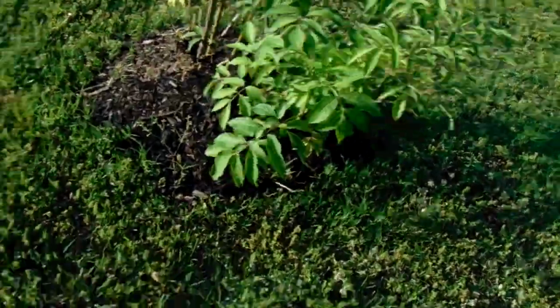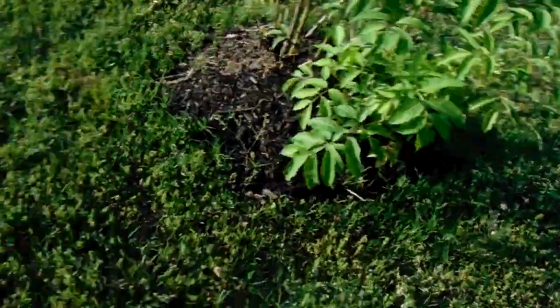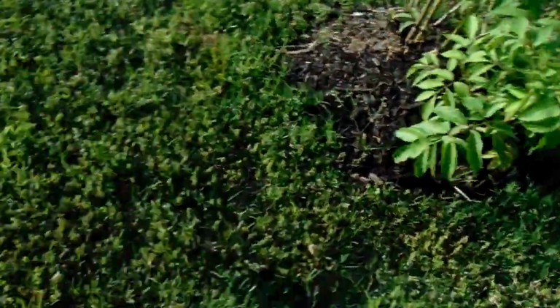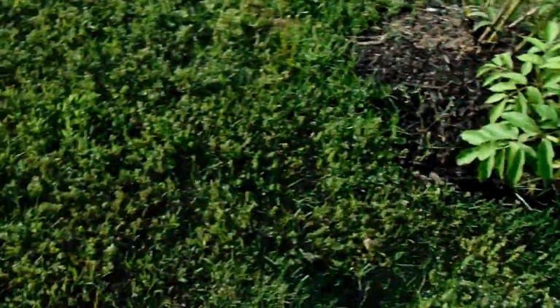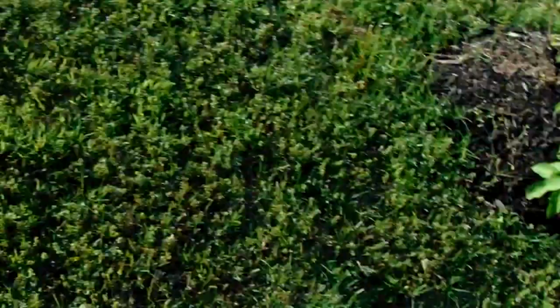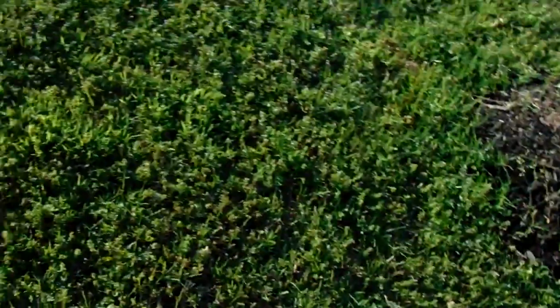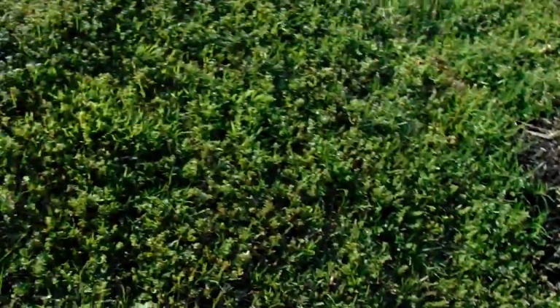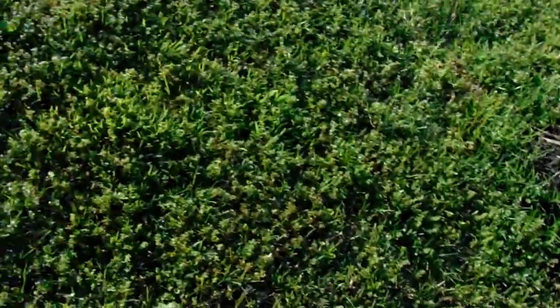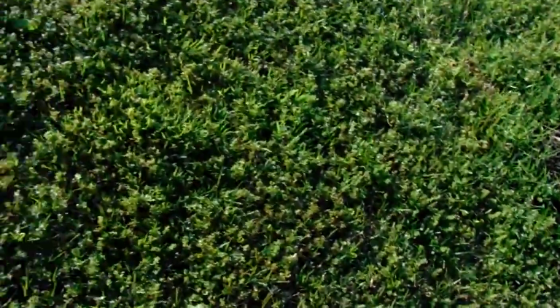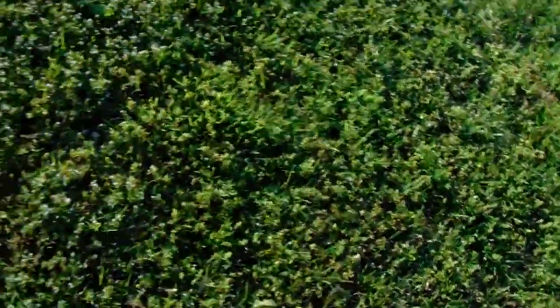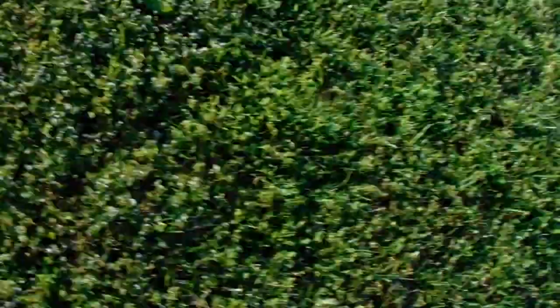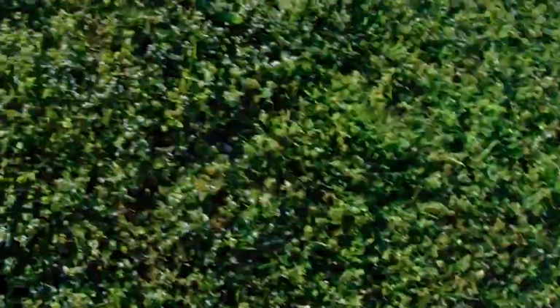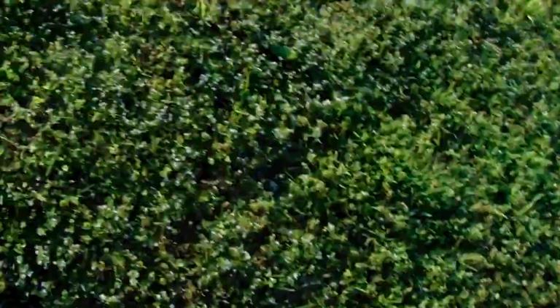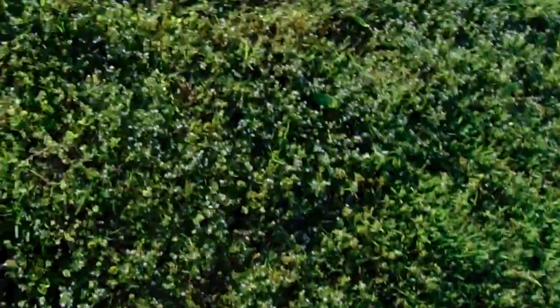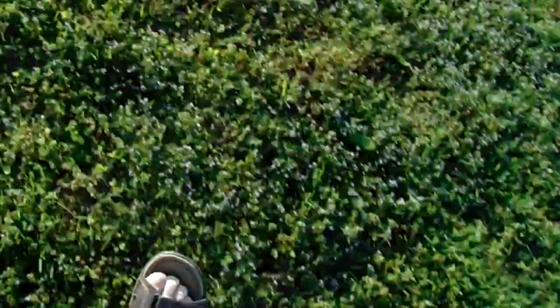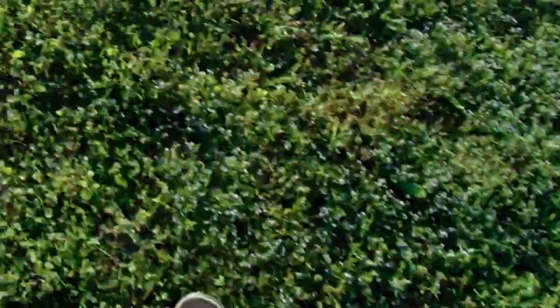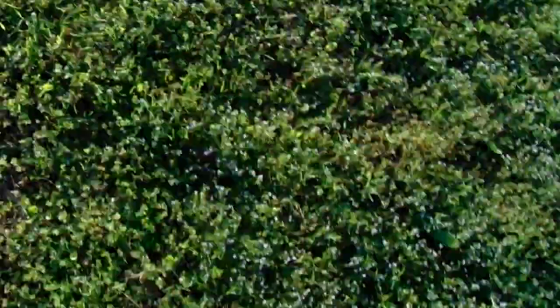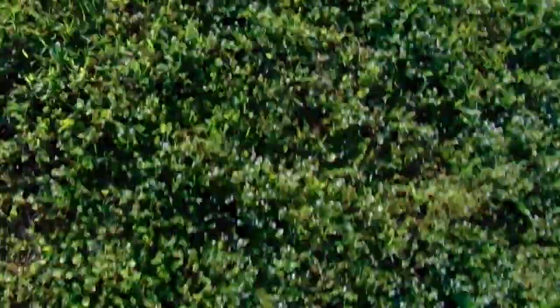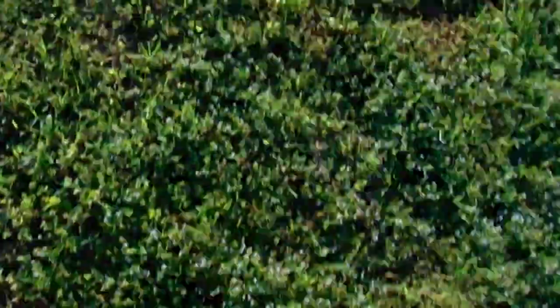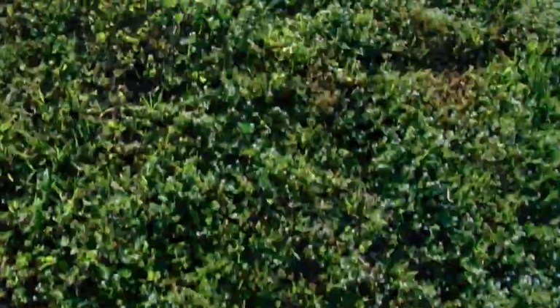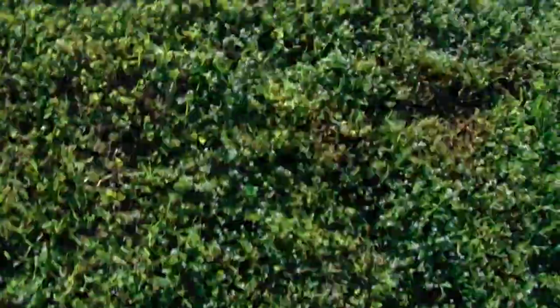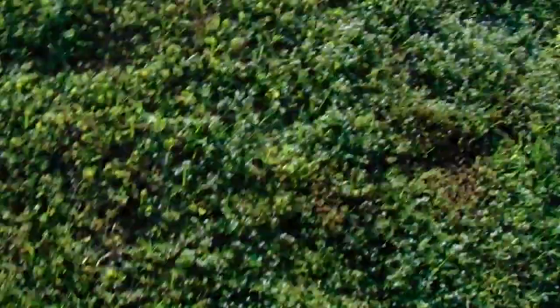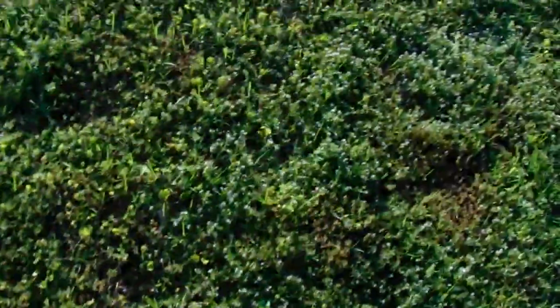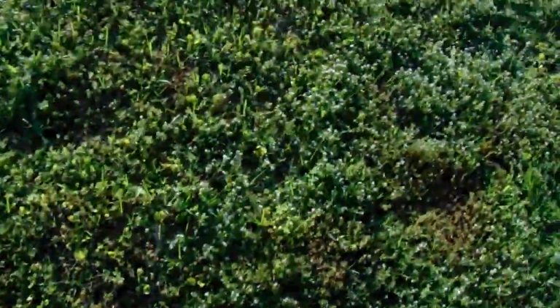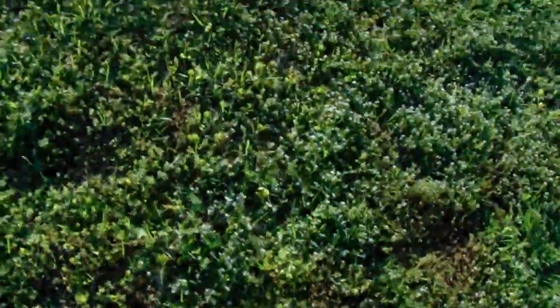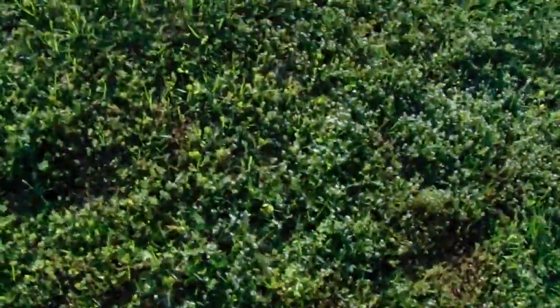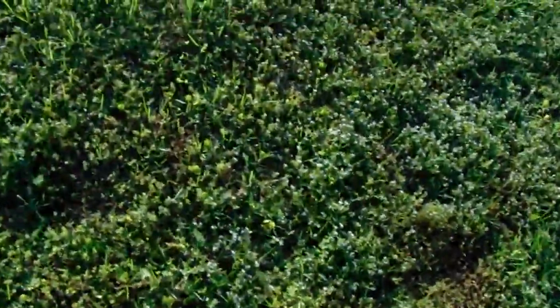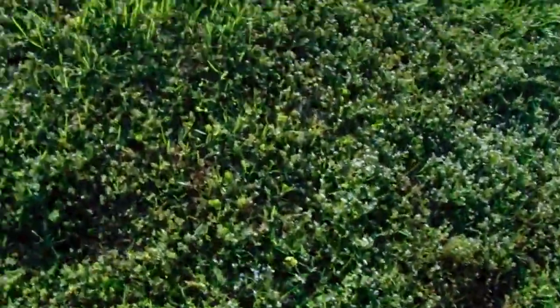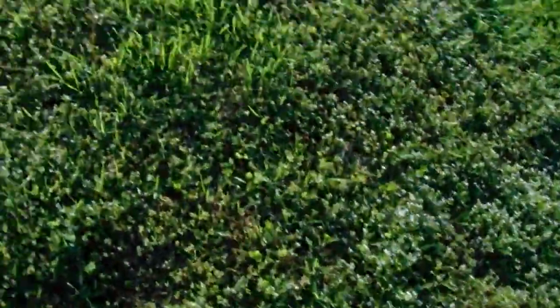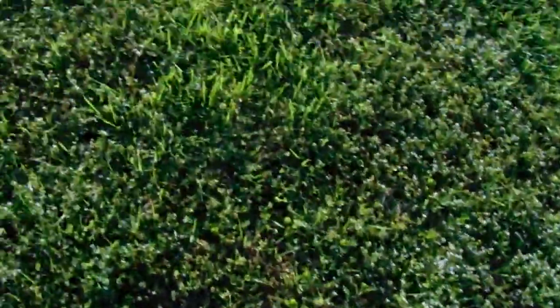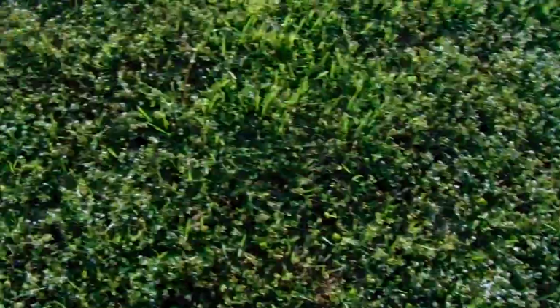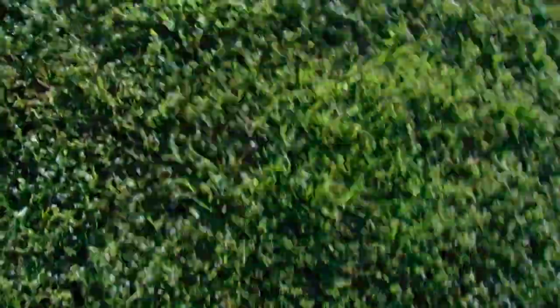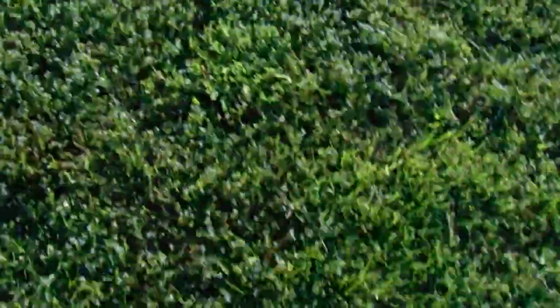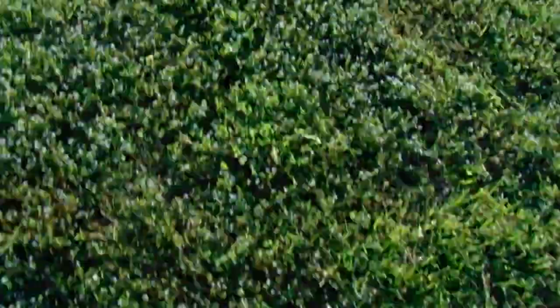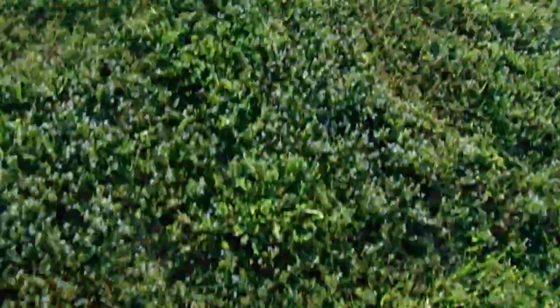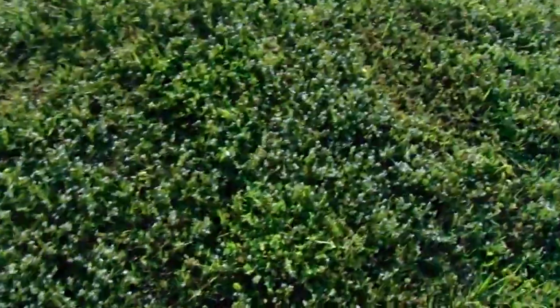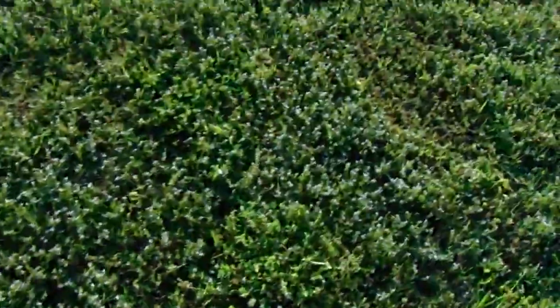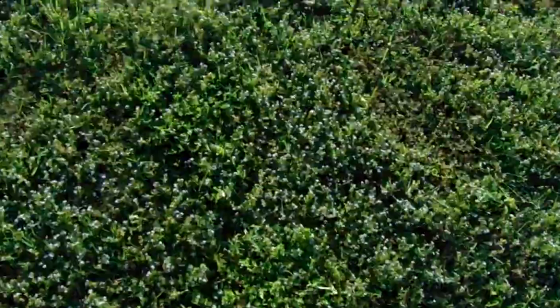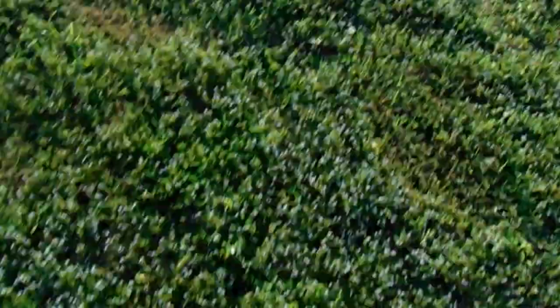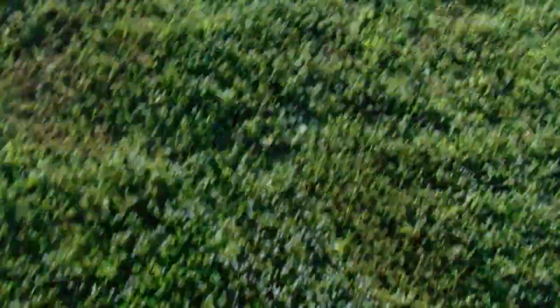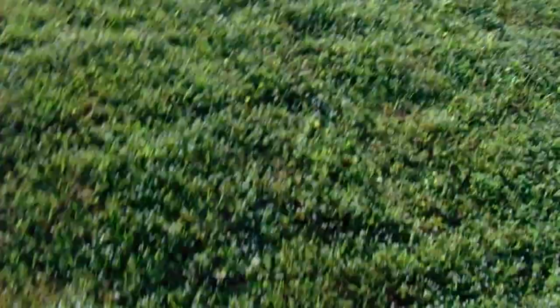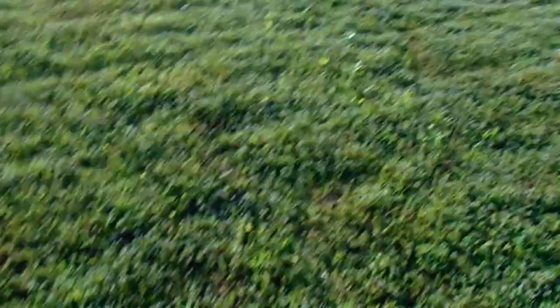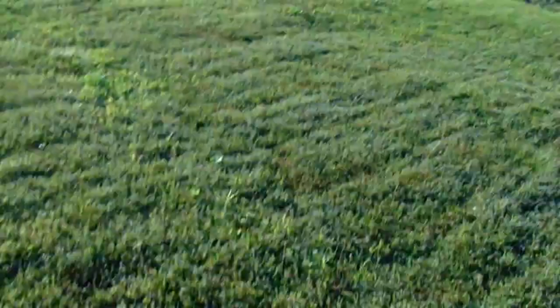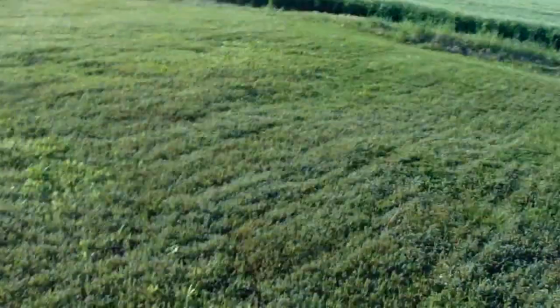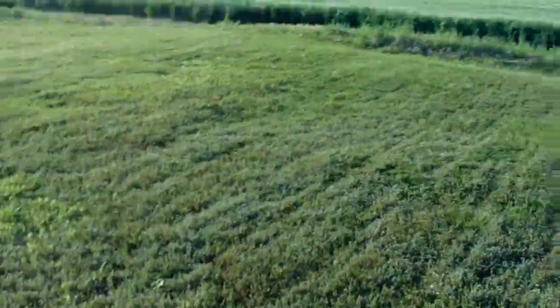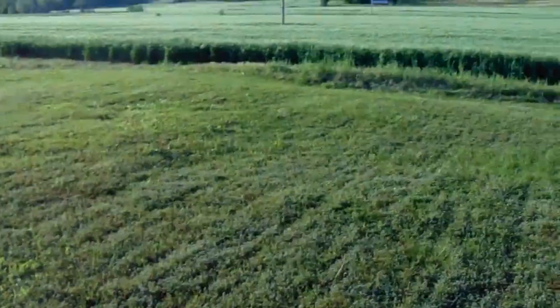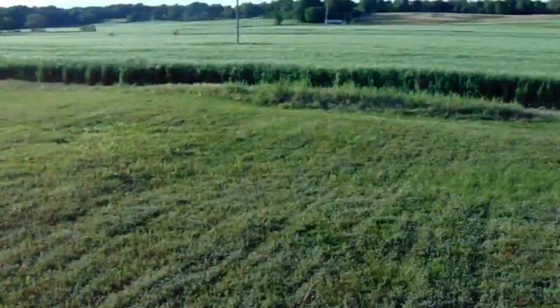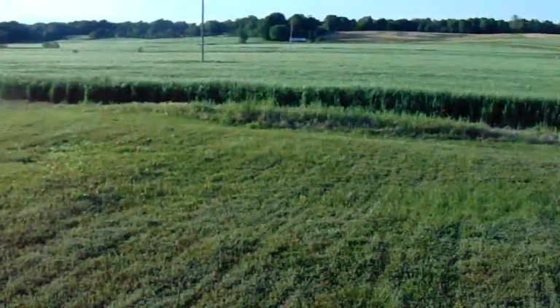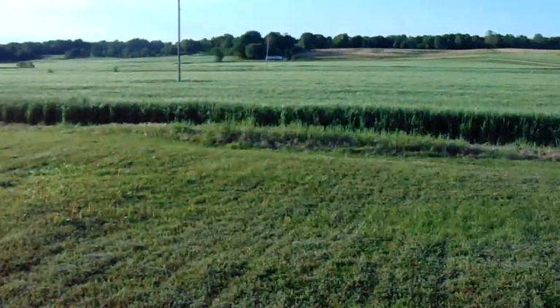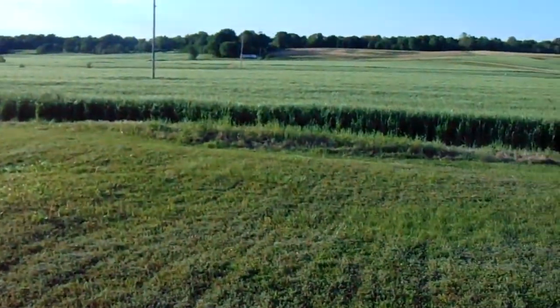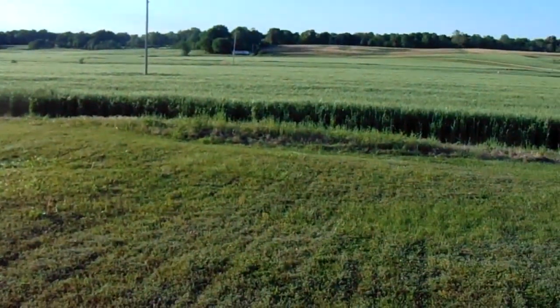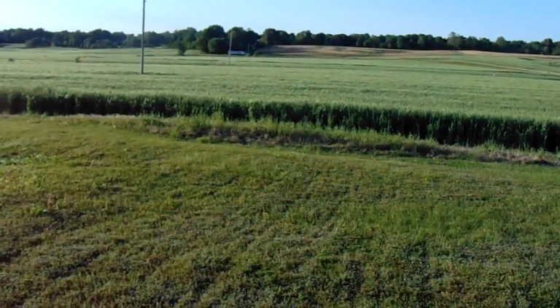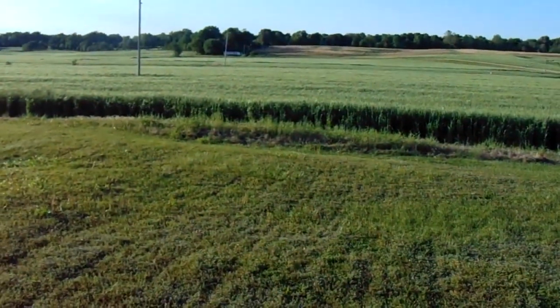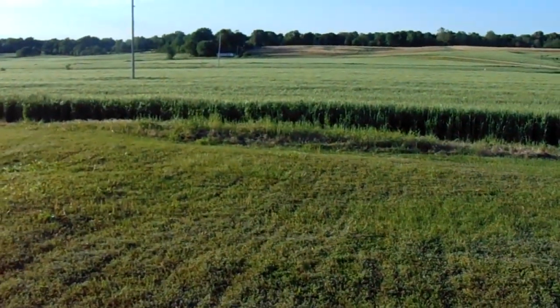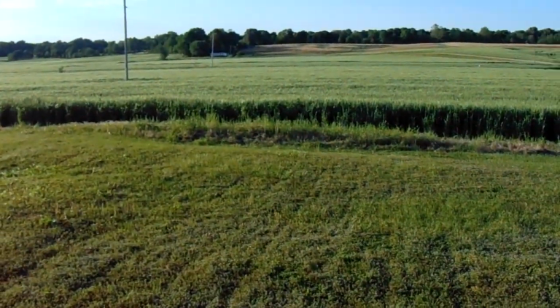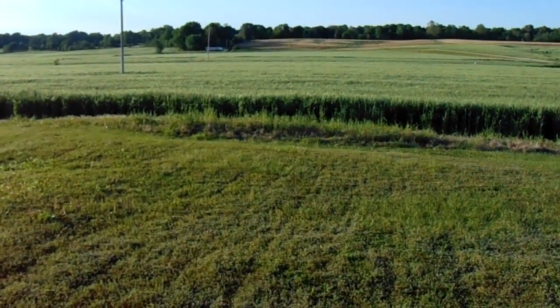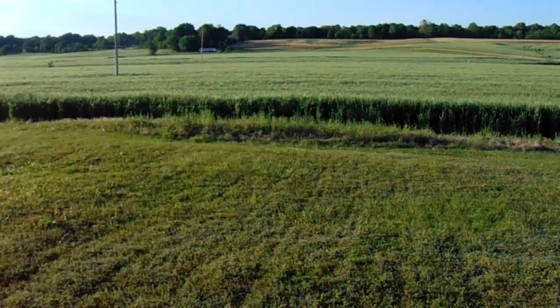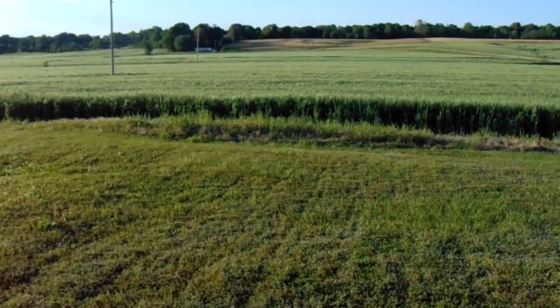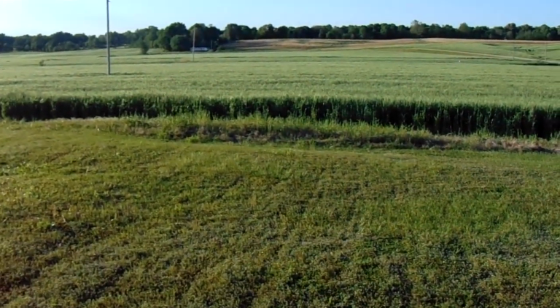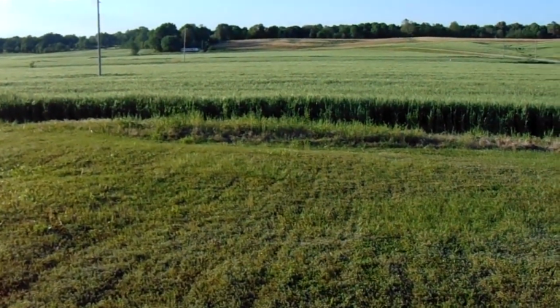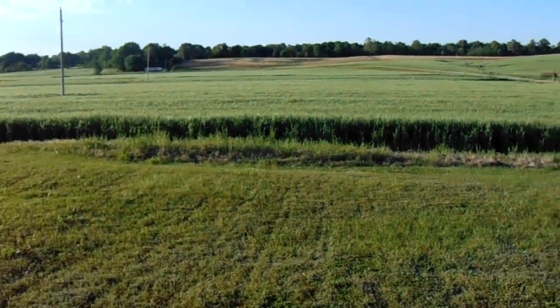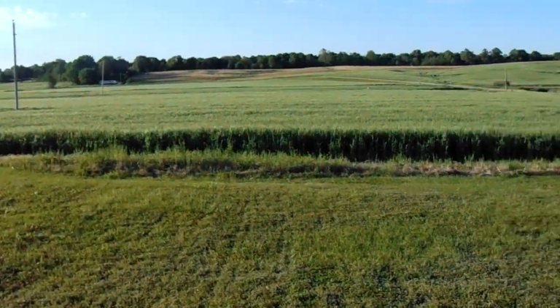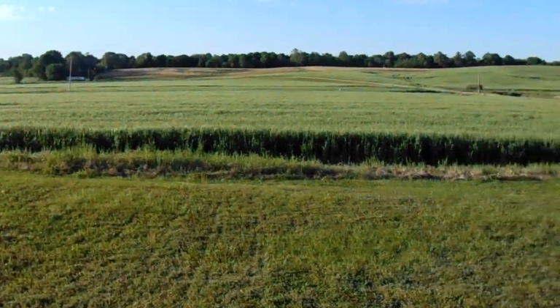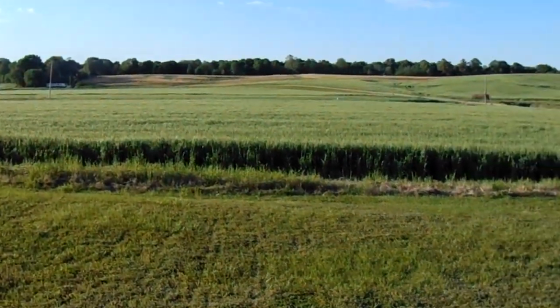I'm going to the farthest west end of this yard — not all the way, because that's all Monsanto right there on the edge.